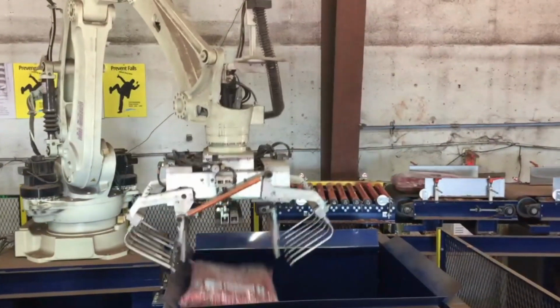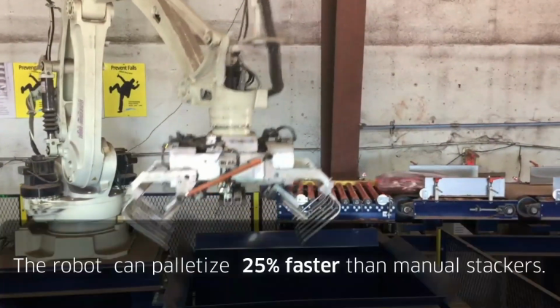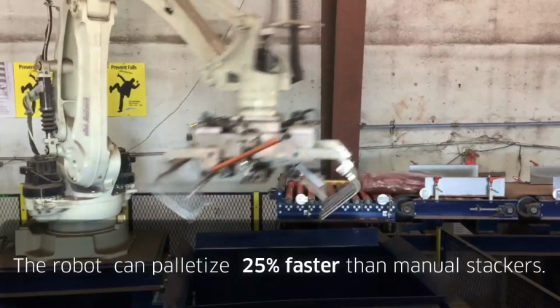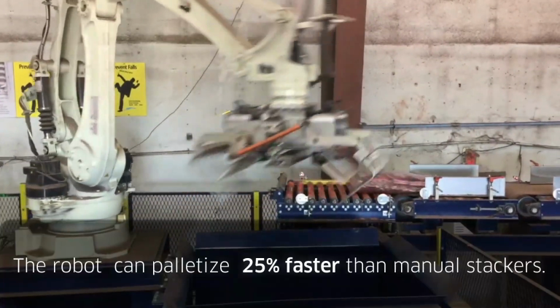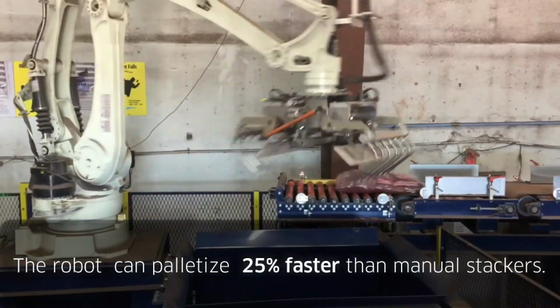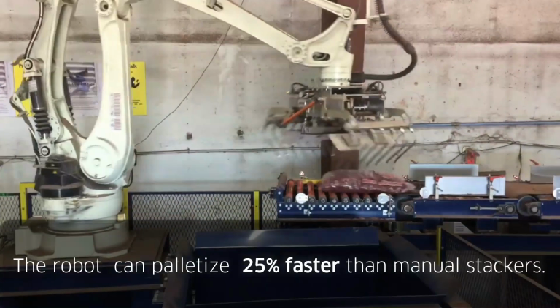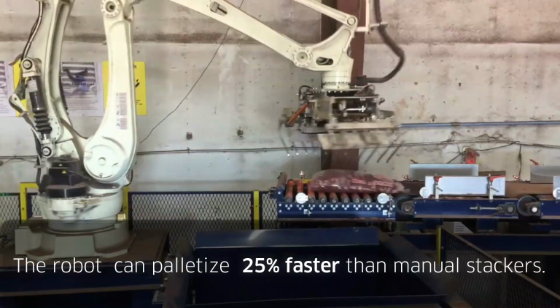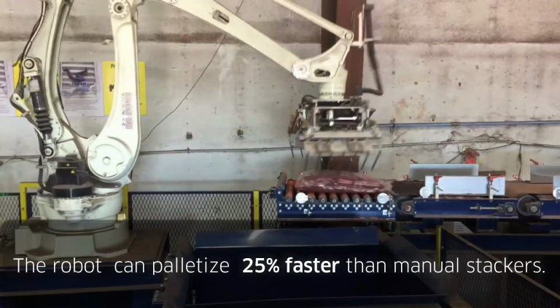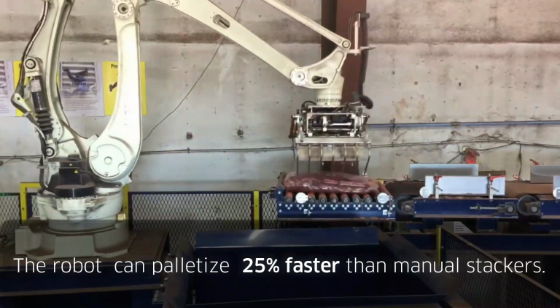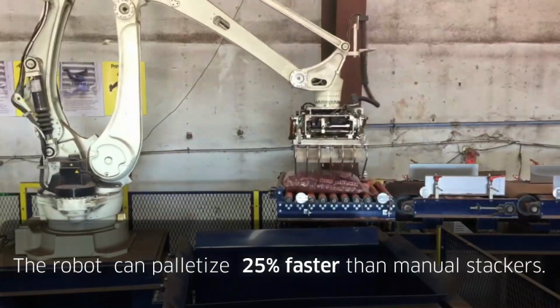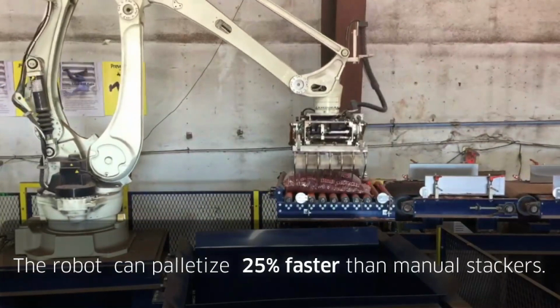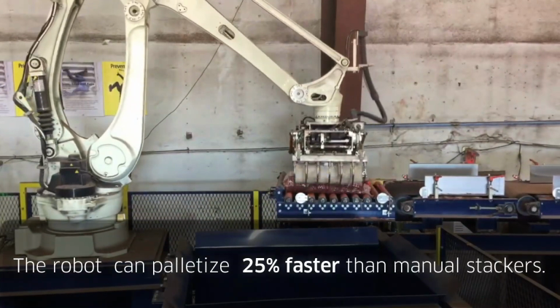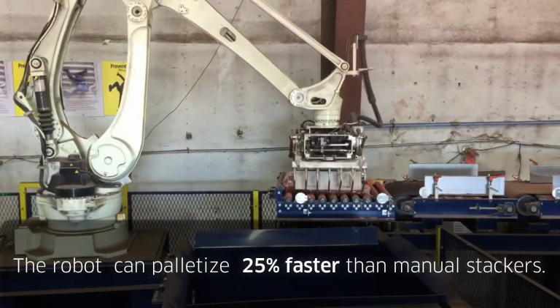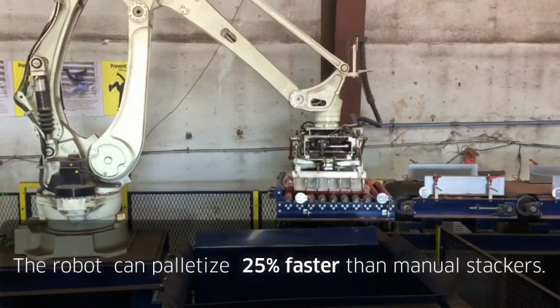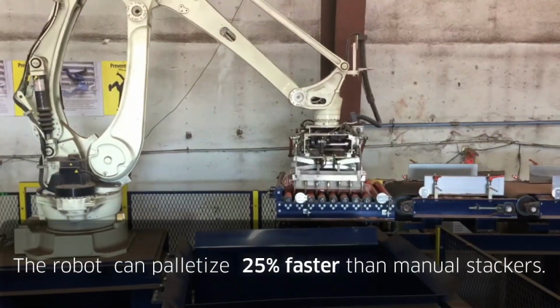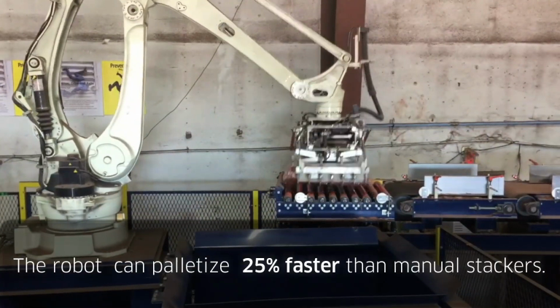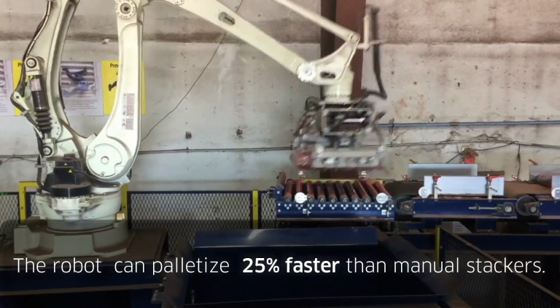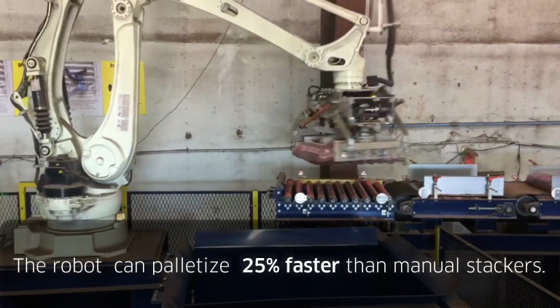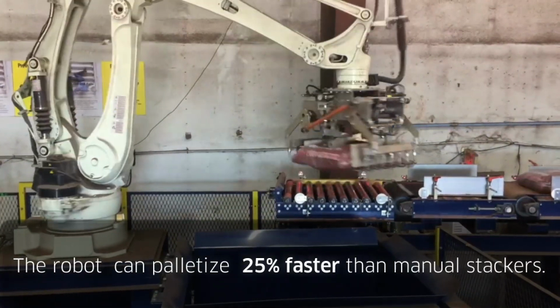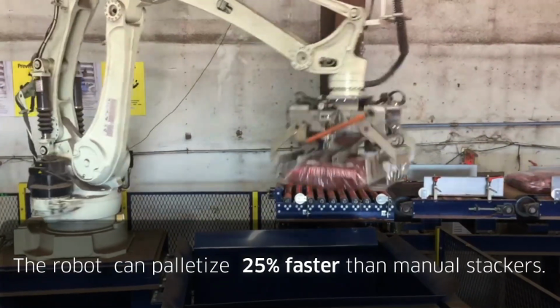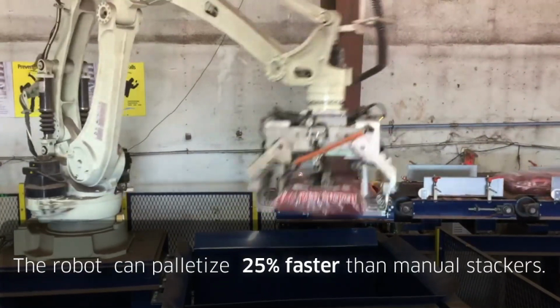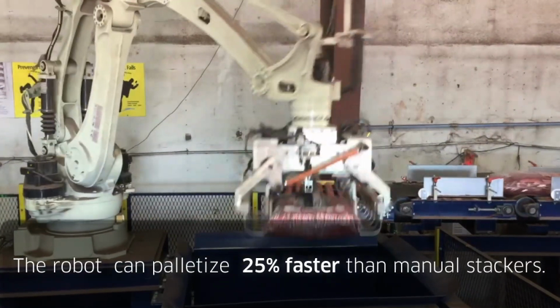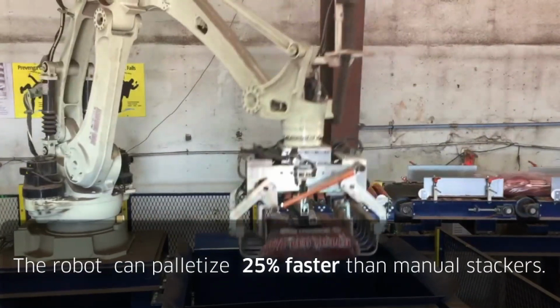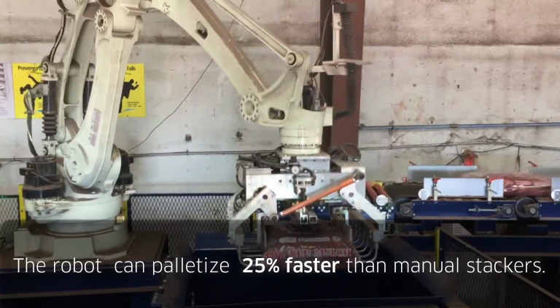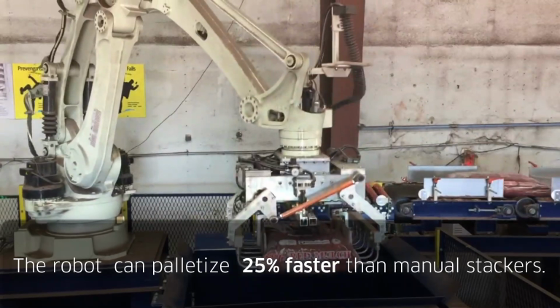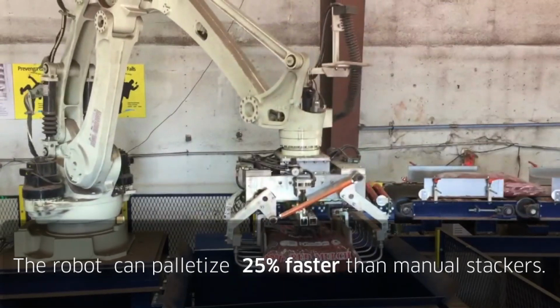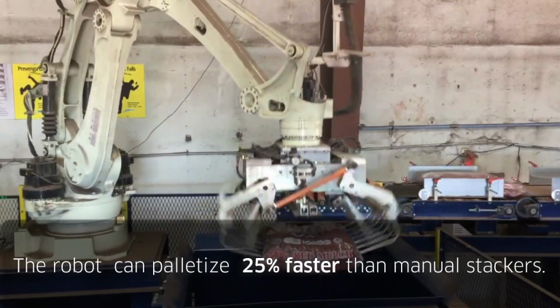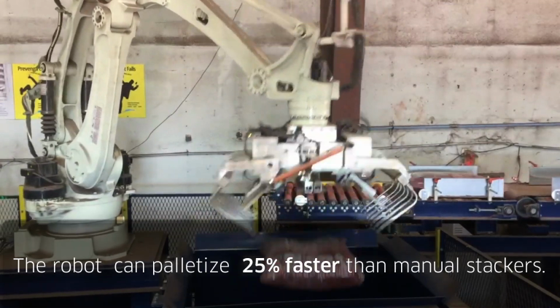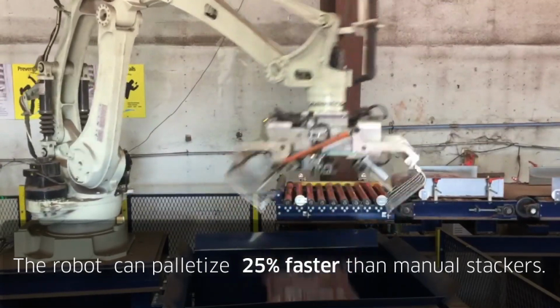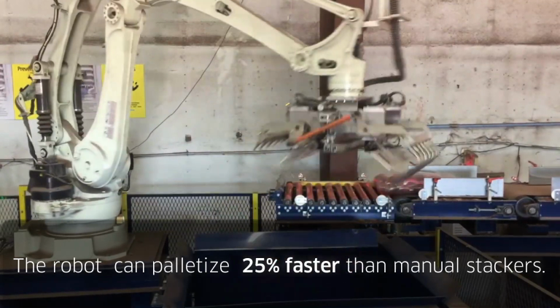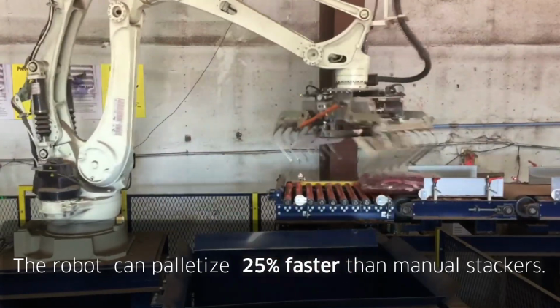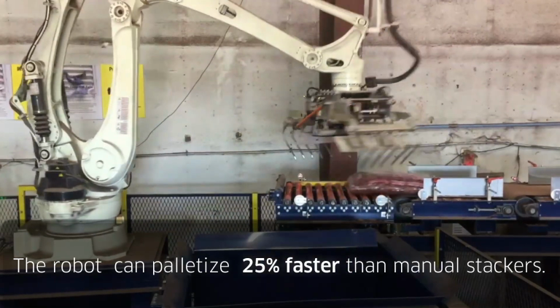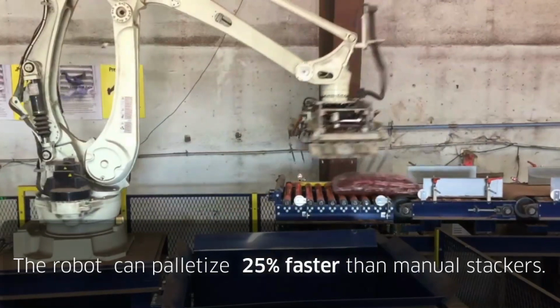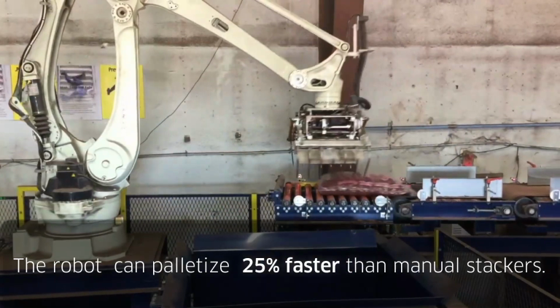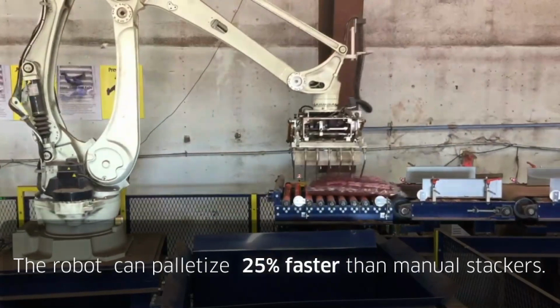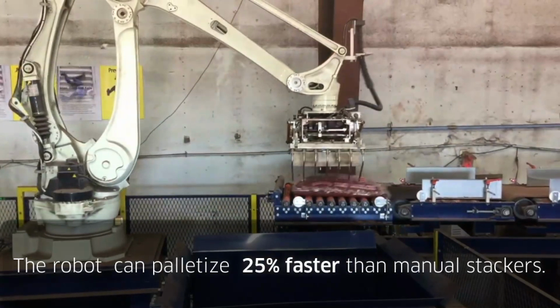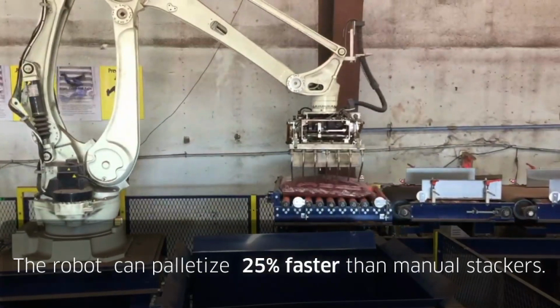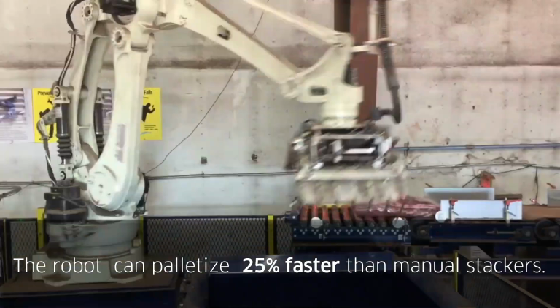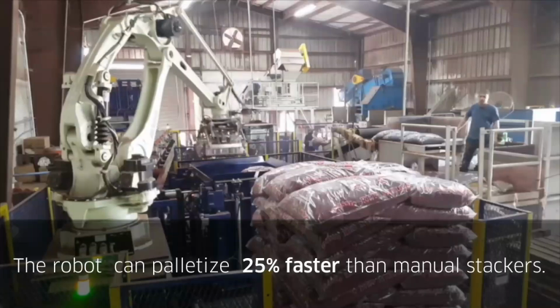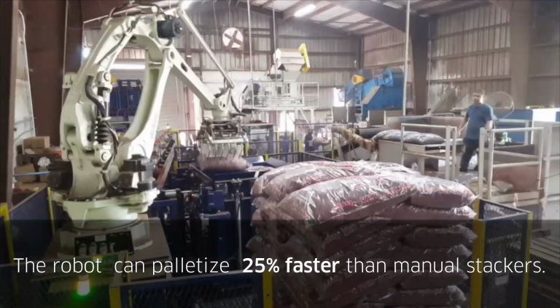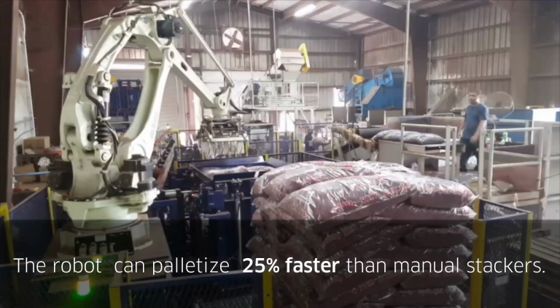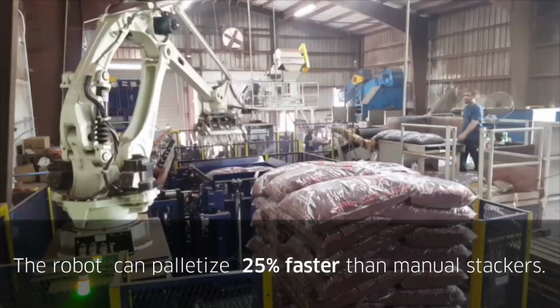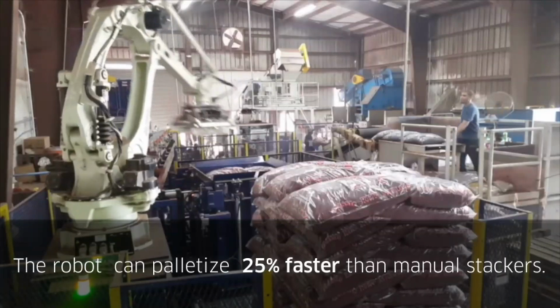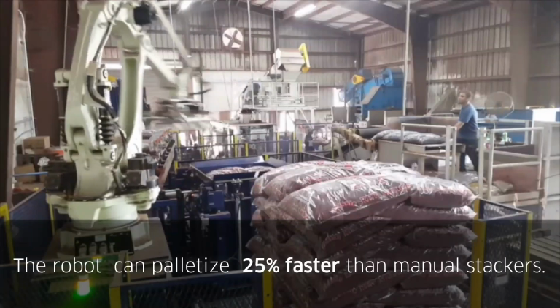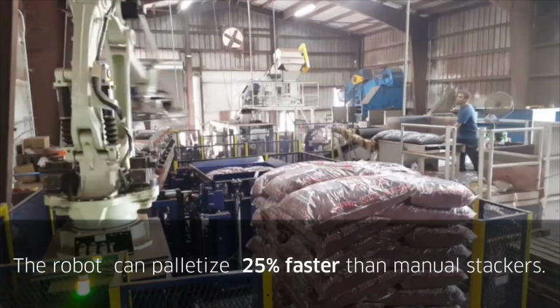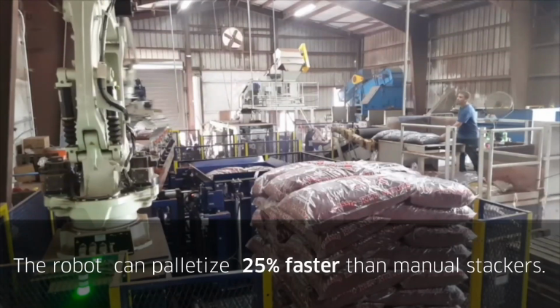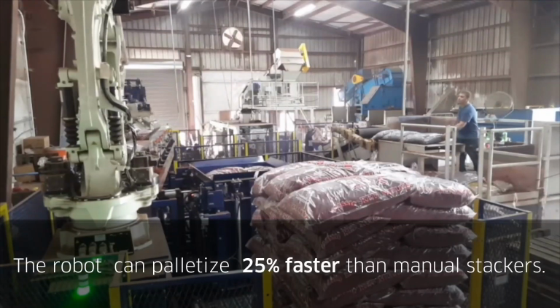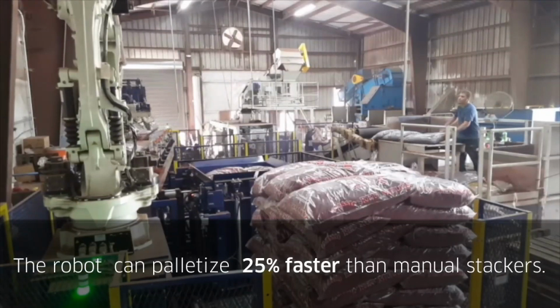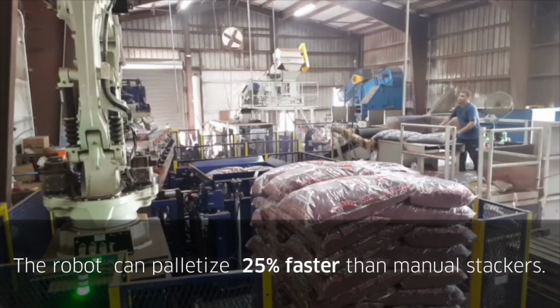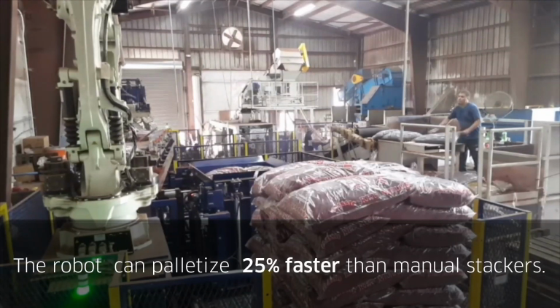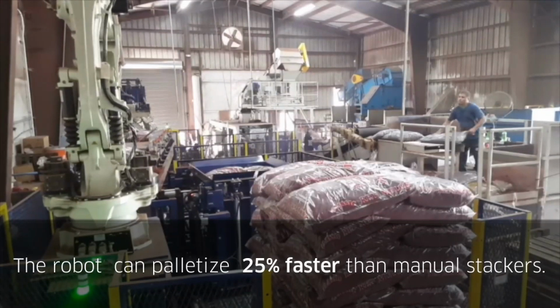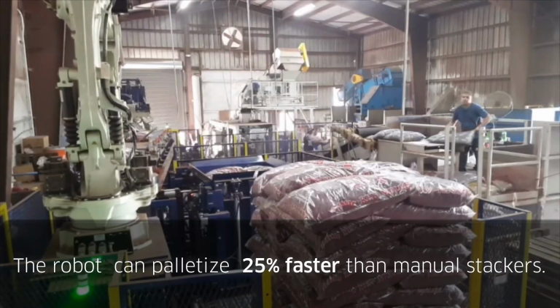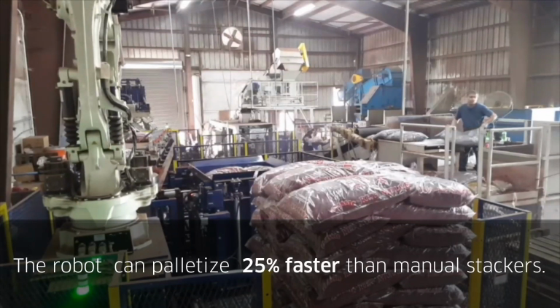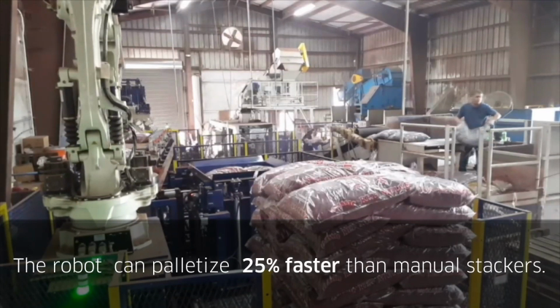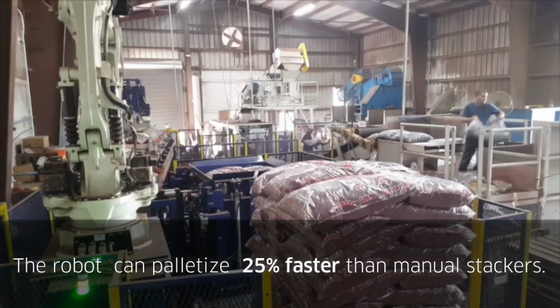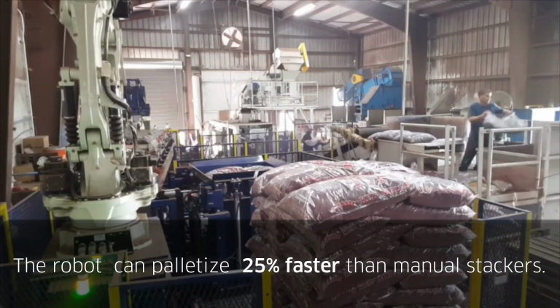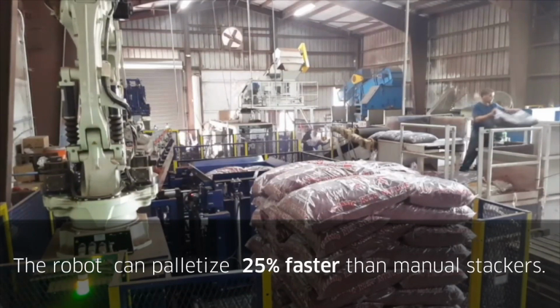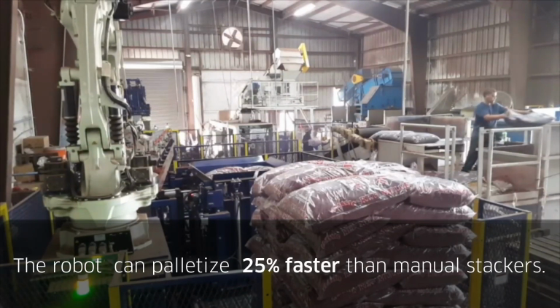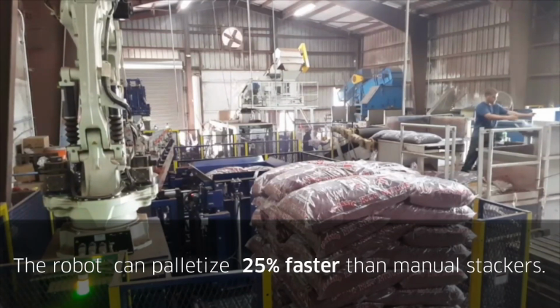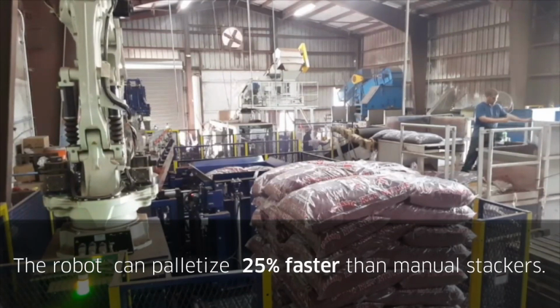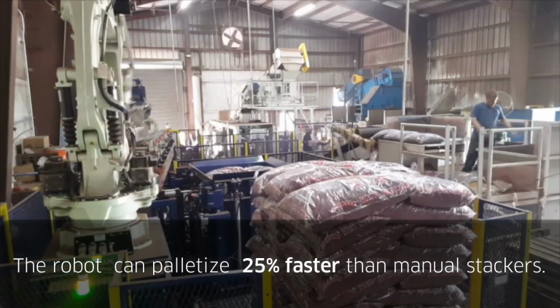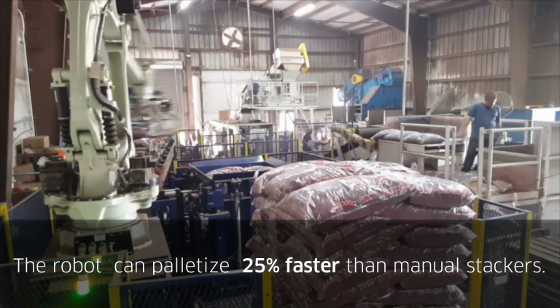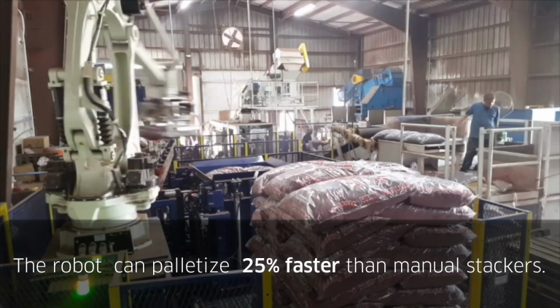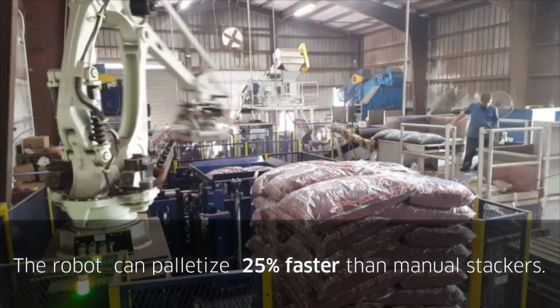The robot palletizes at a rate of up to 22 bags per minute, with an average output of 18 bags per minute.